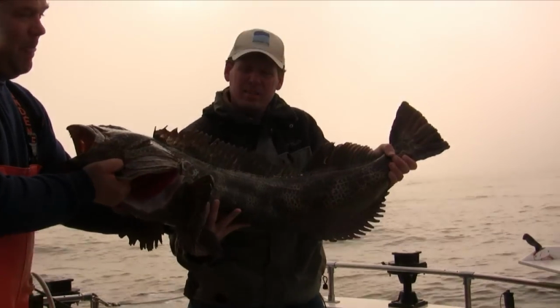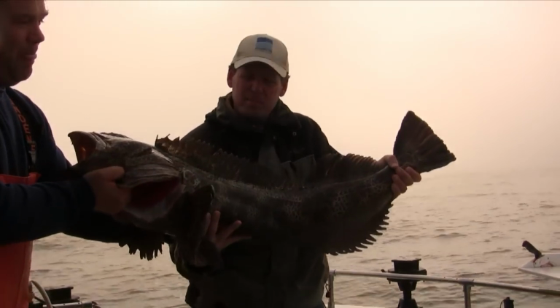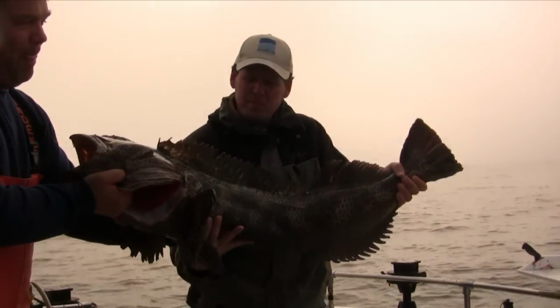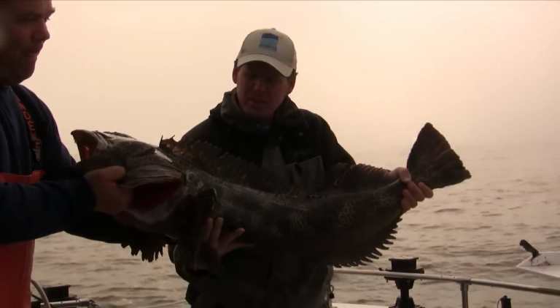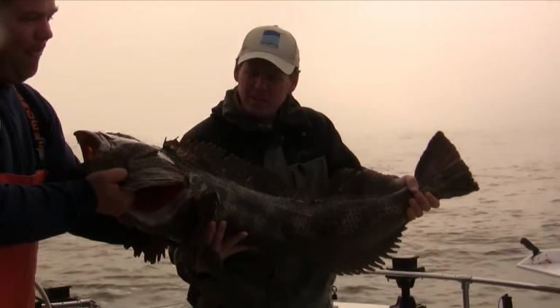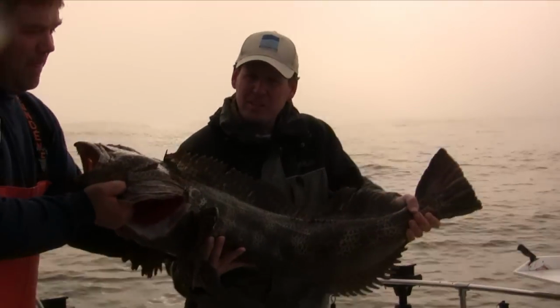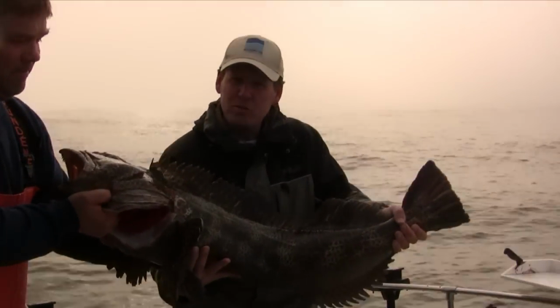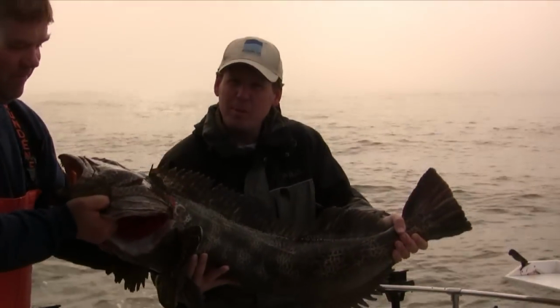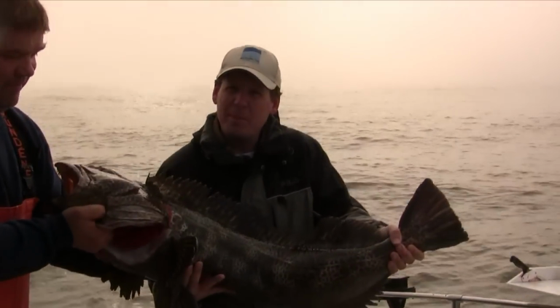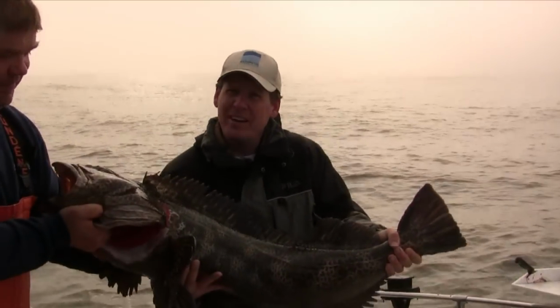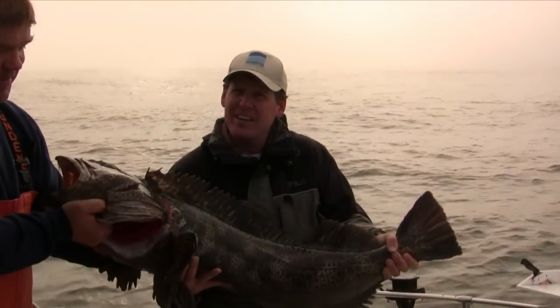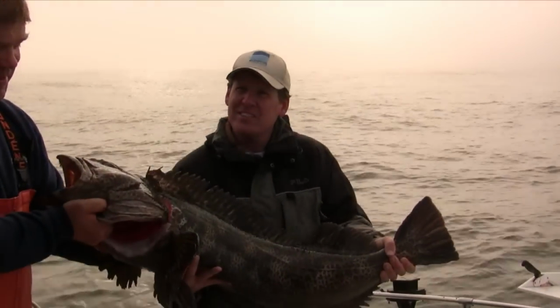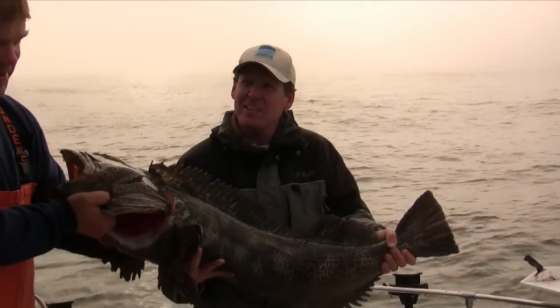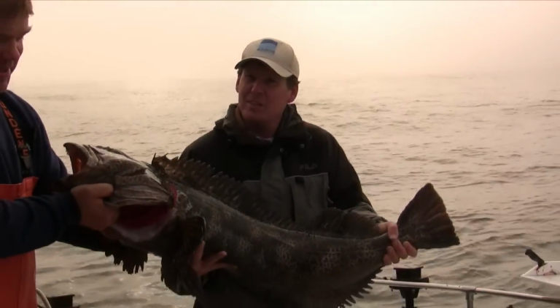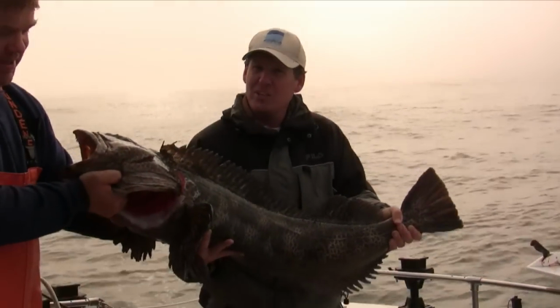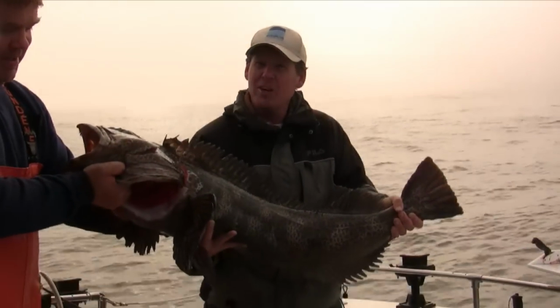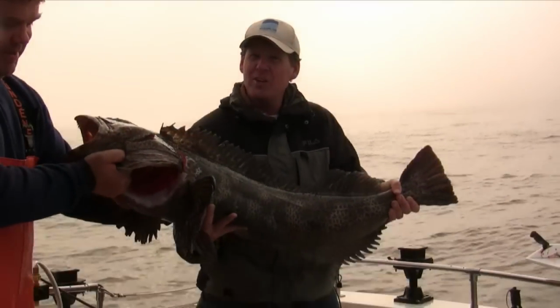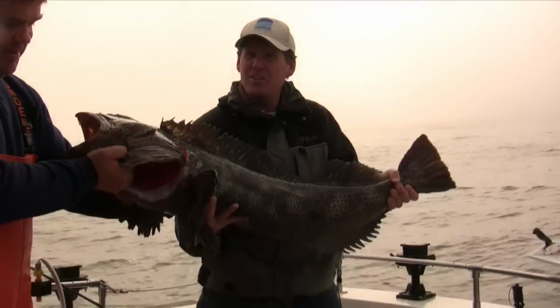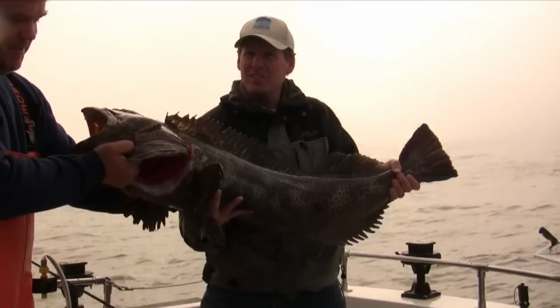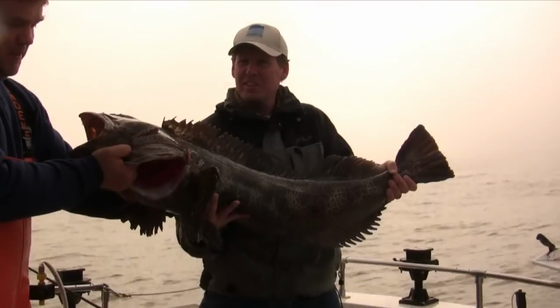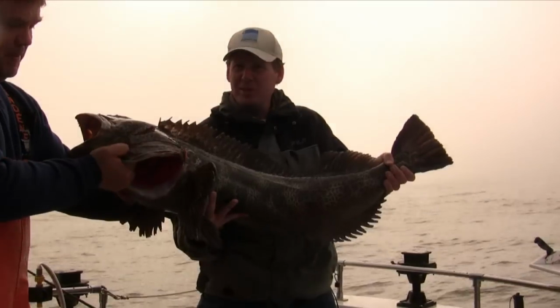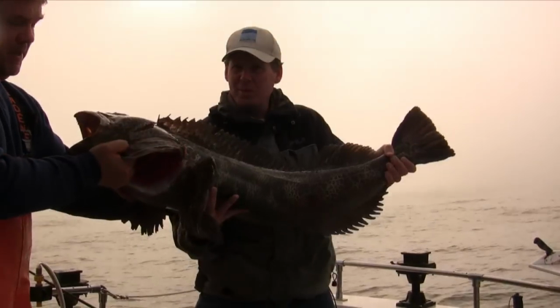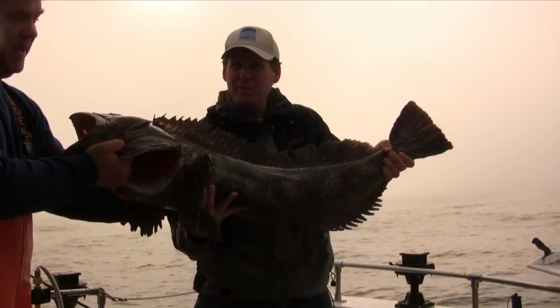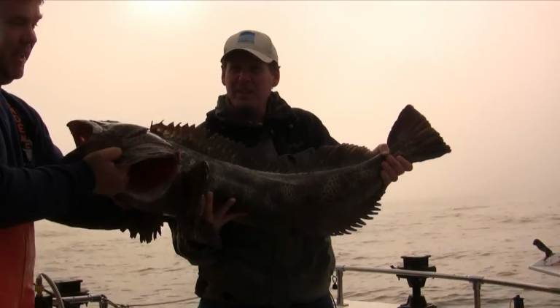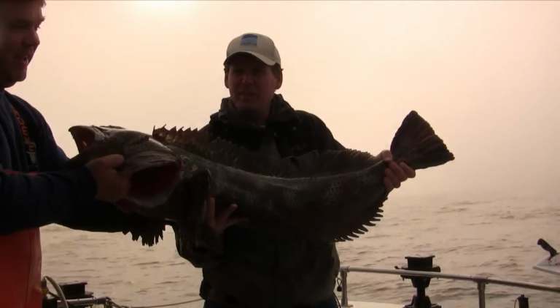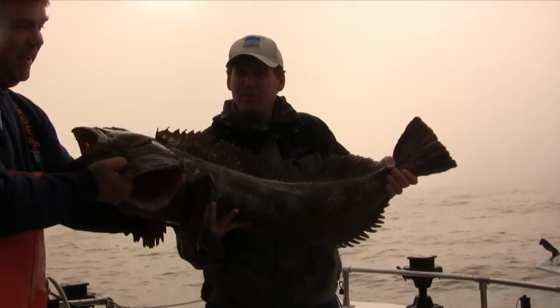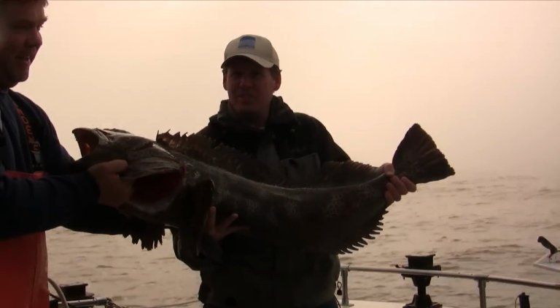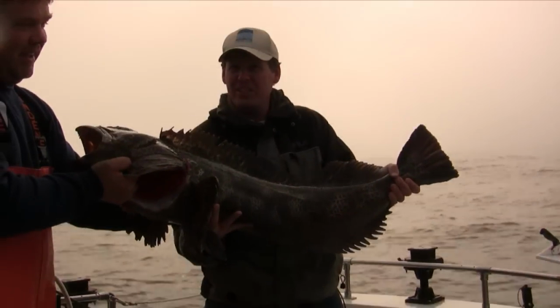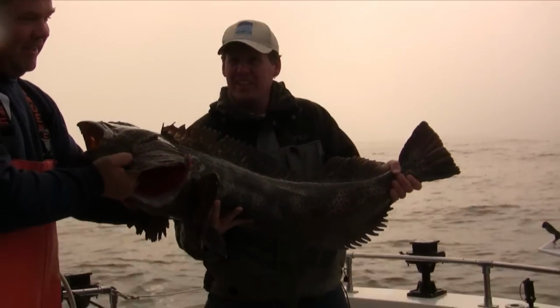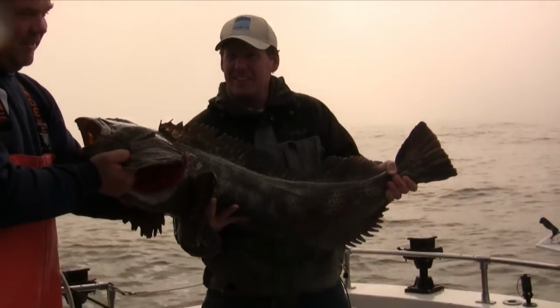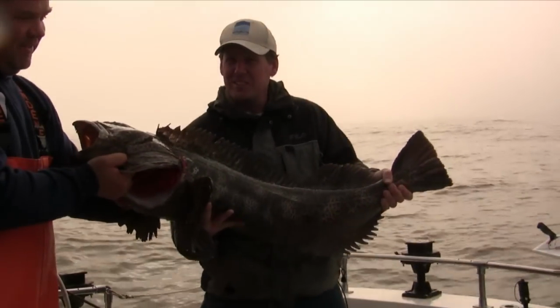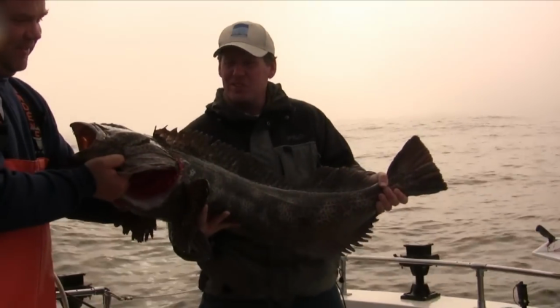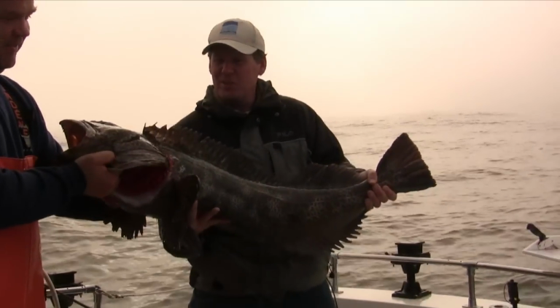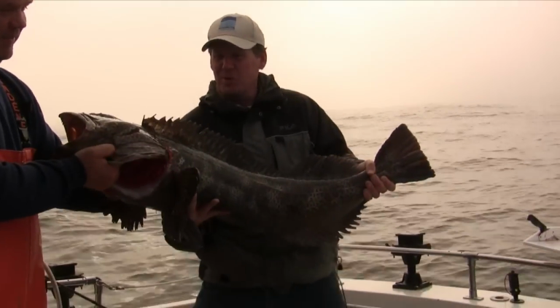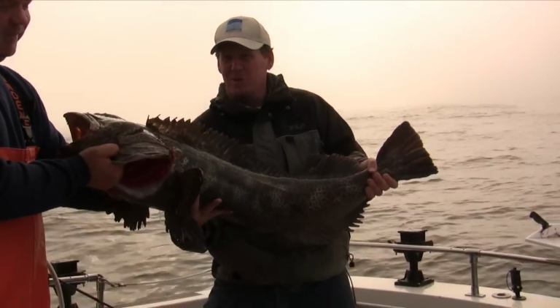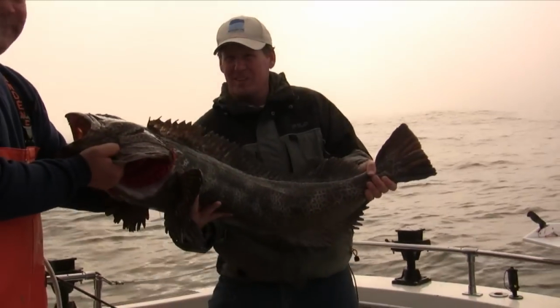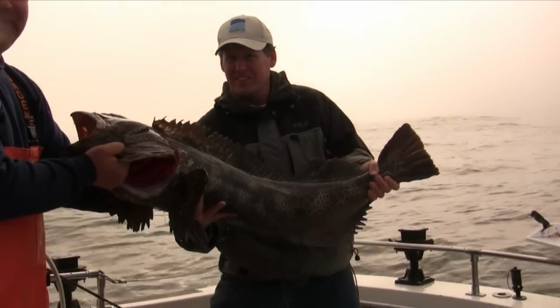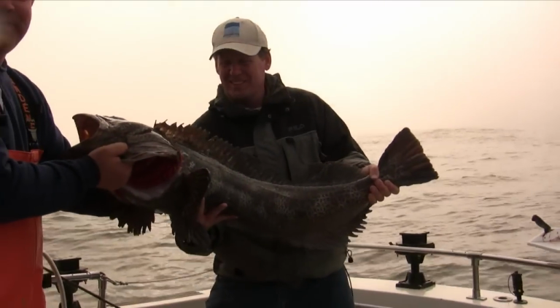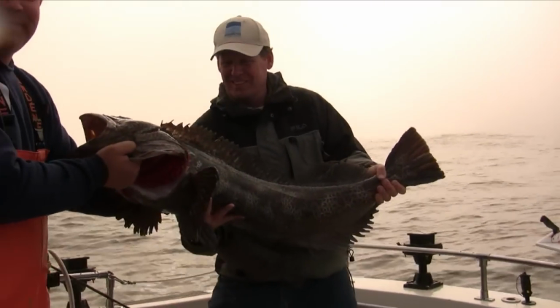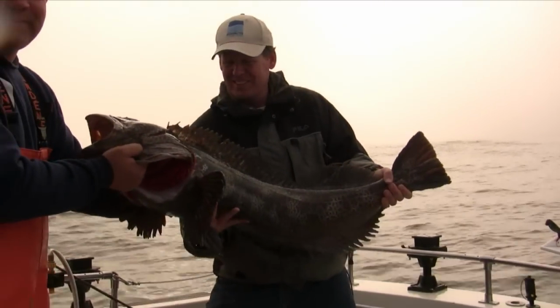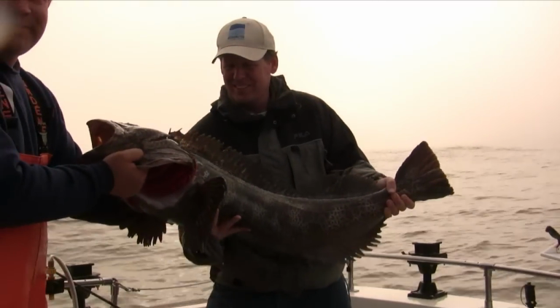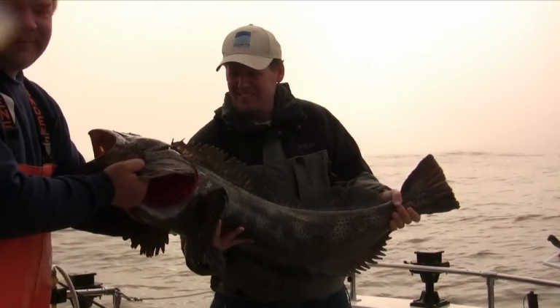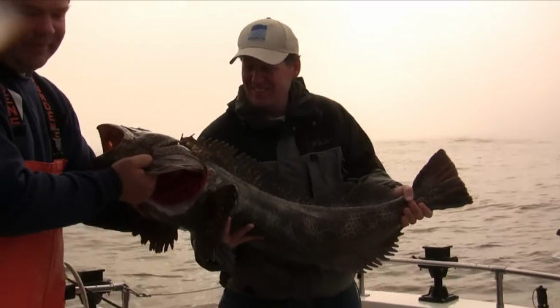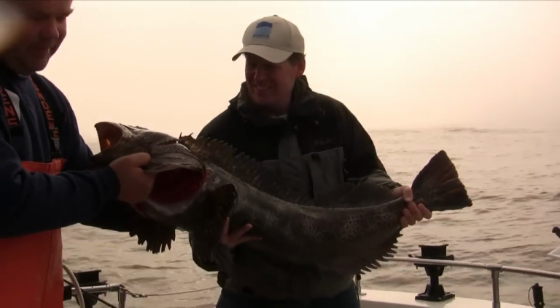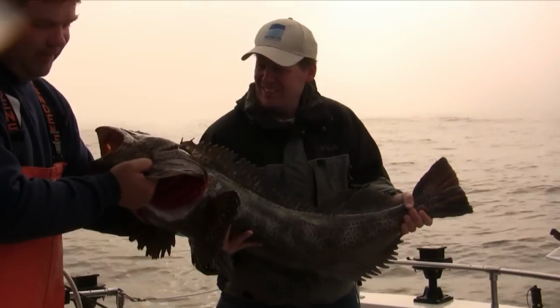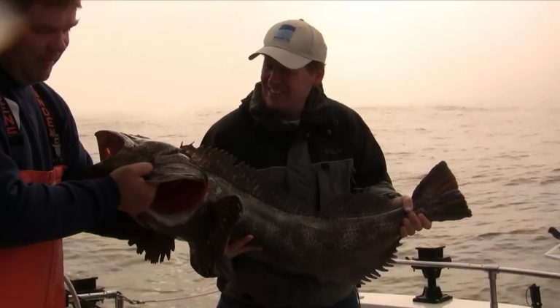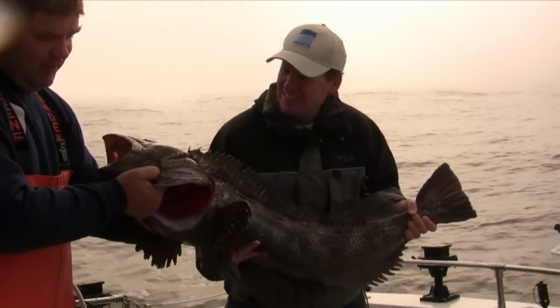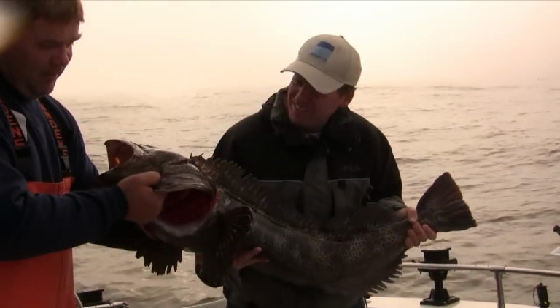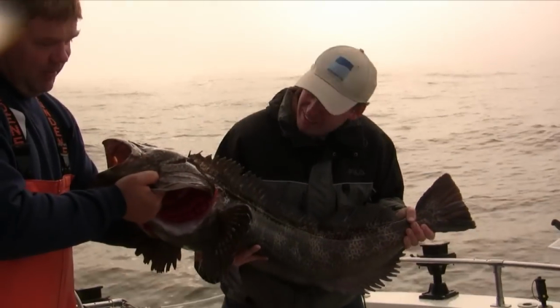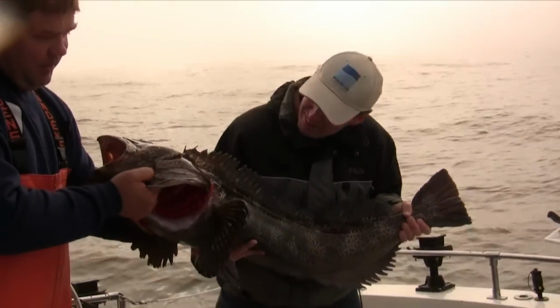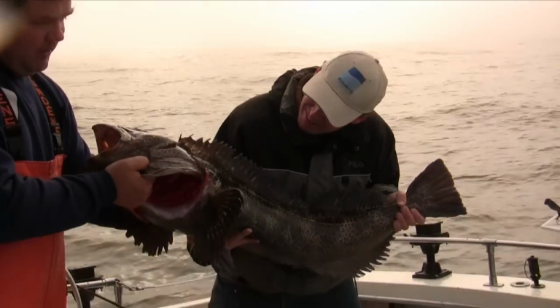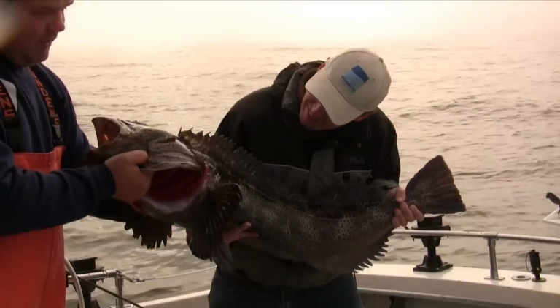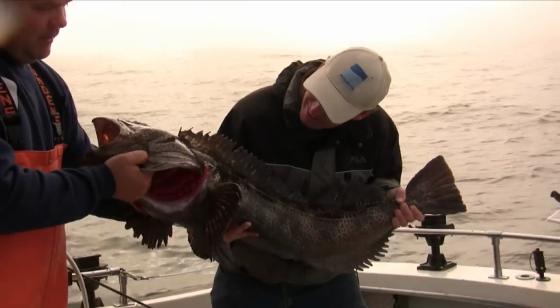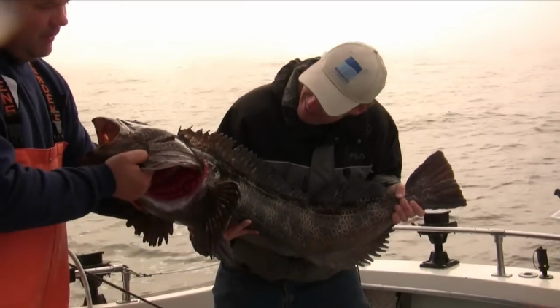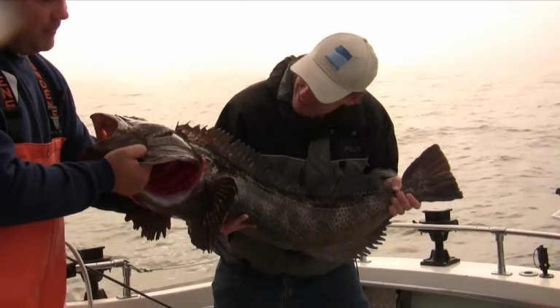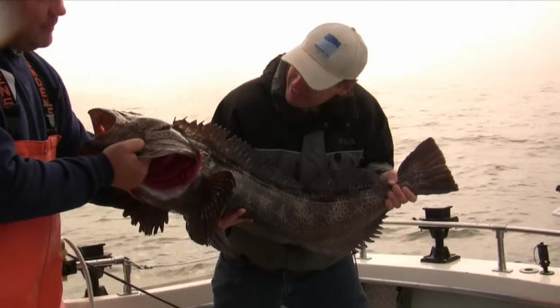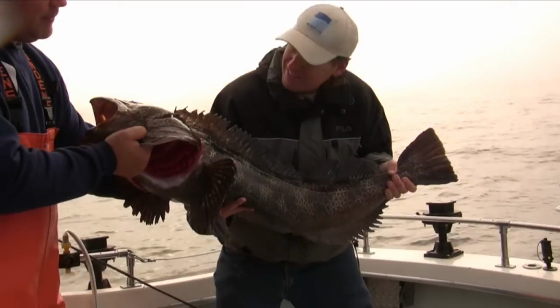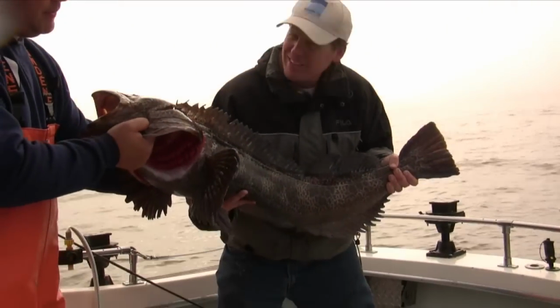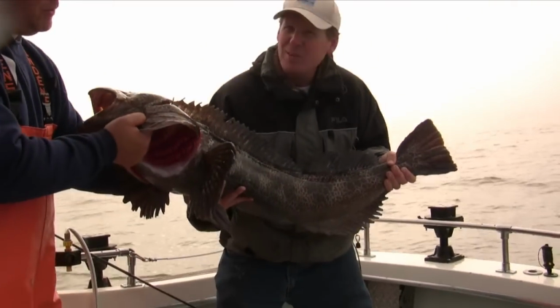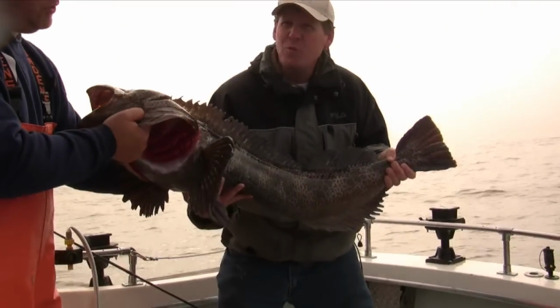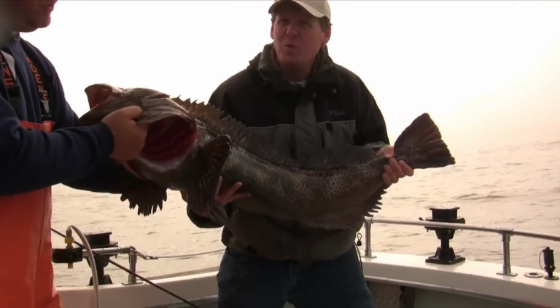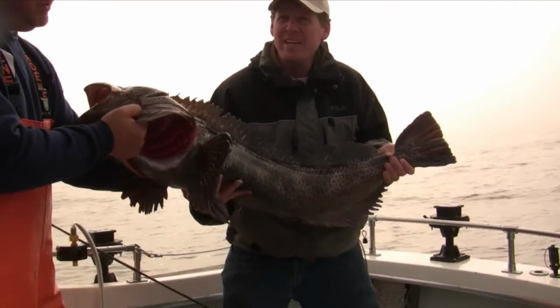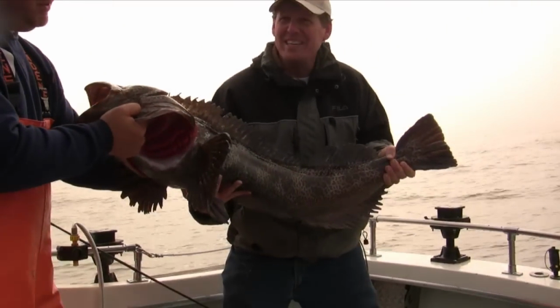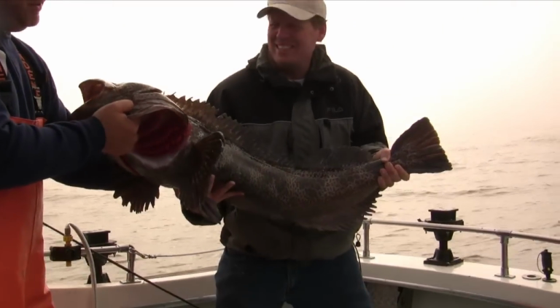Book a trip on XL Charters and you could be into fish like this too. See you on the water!